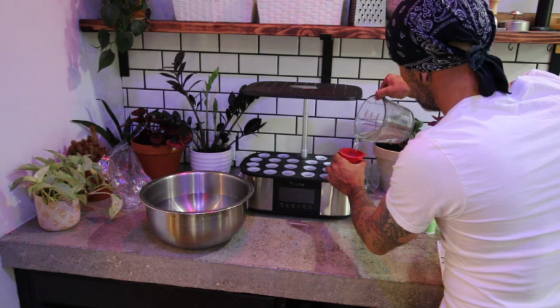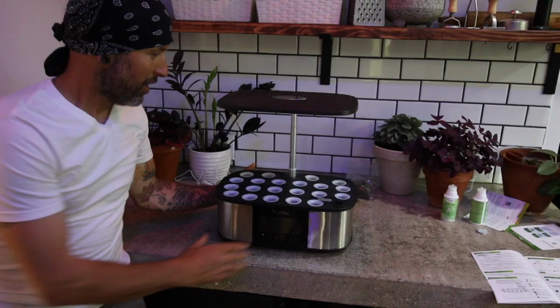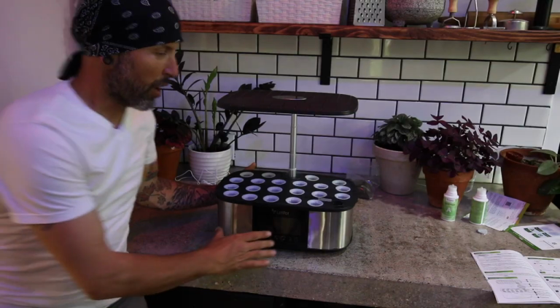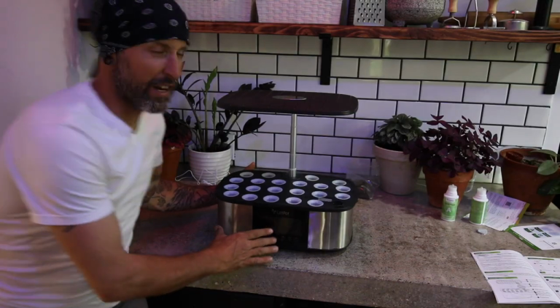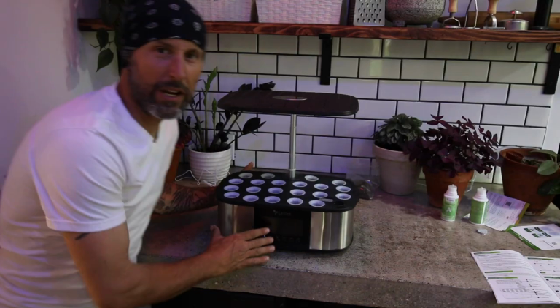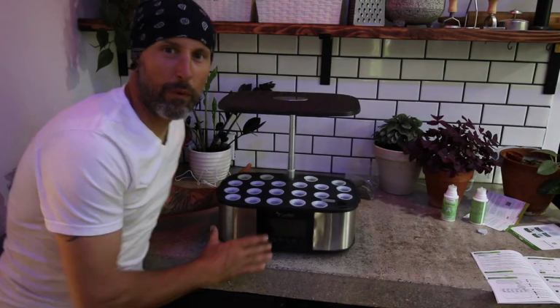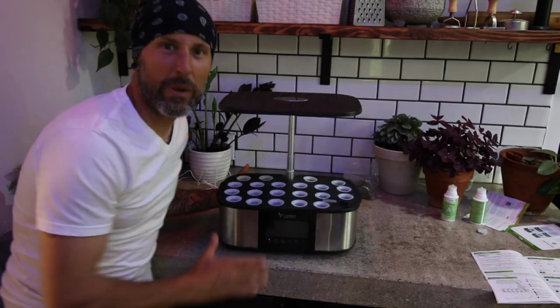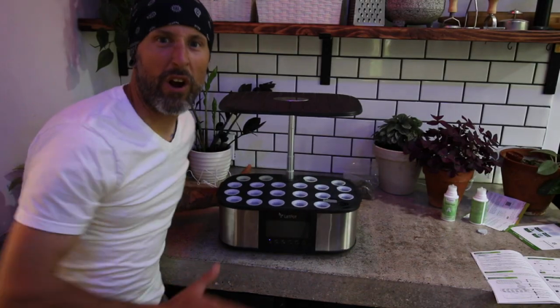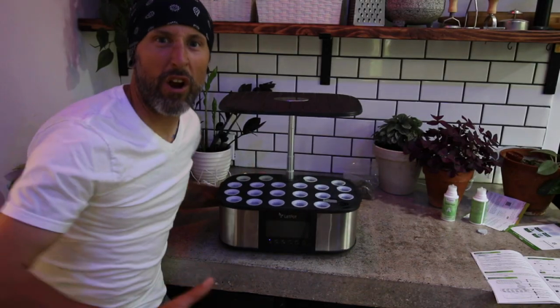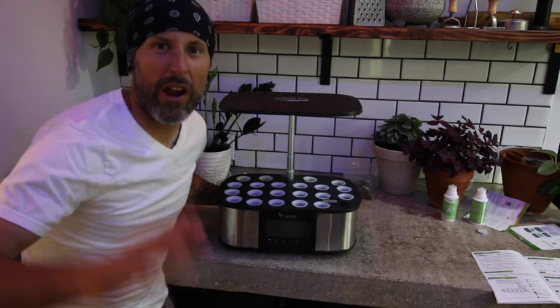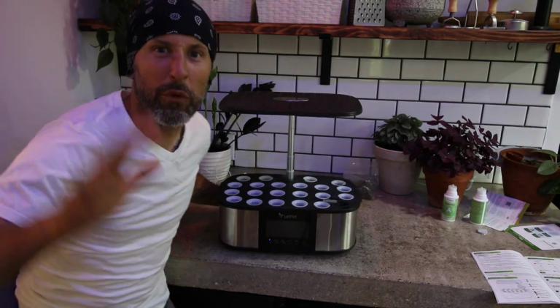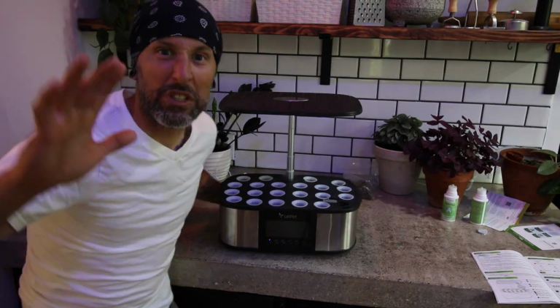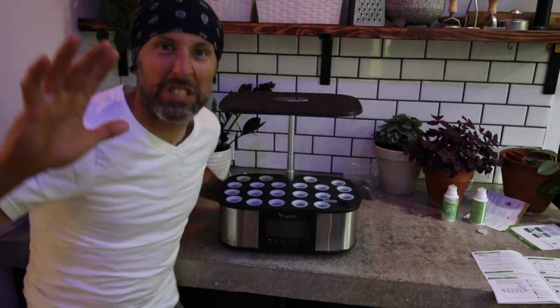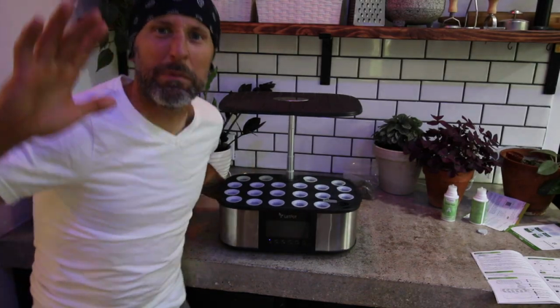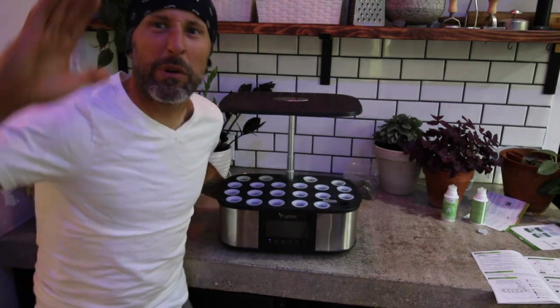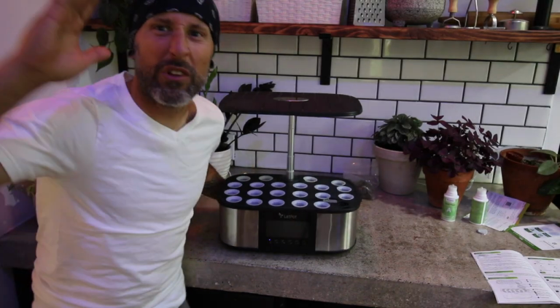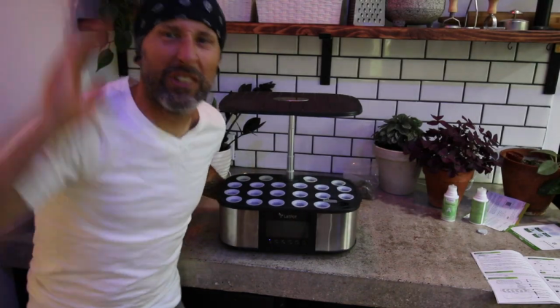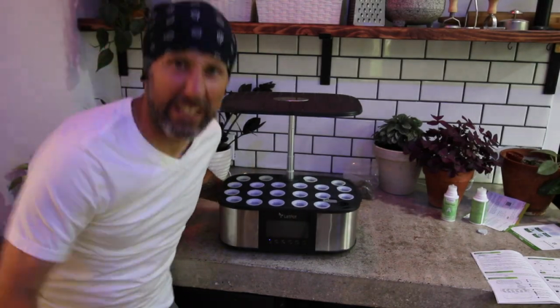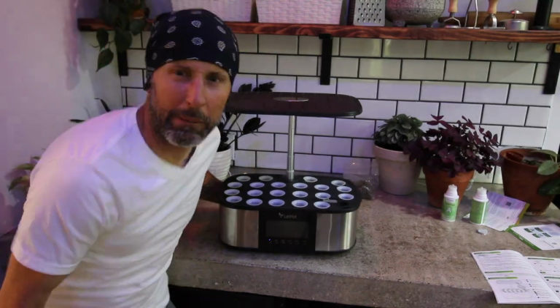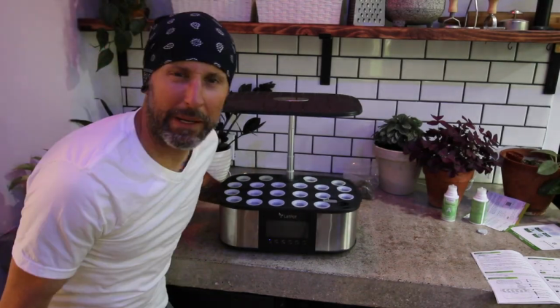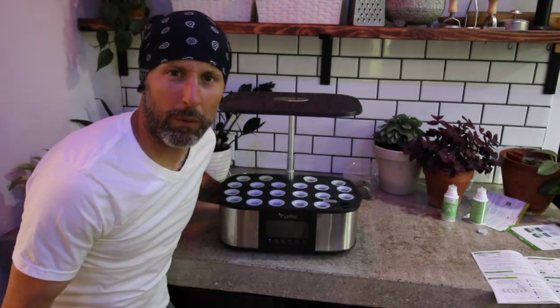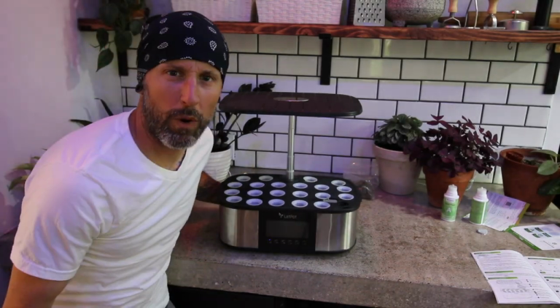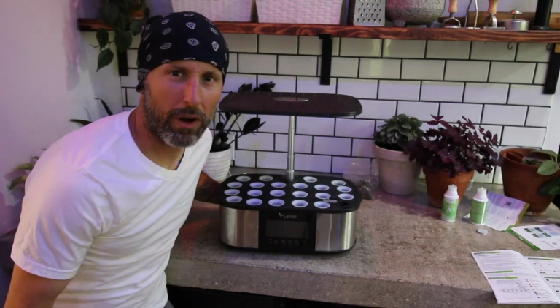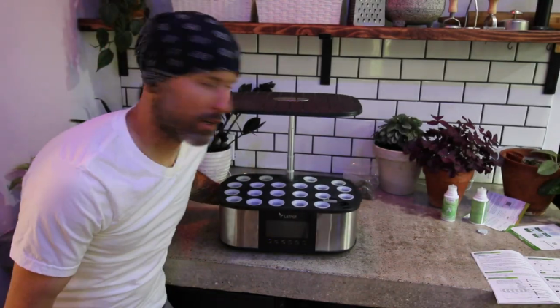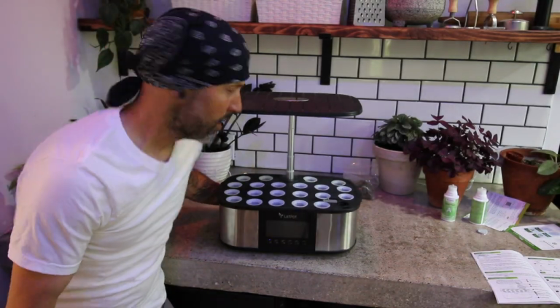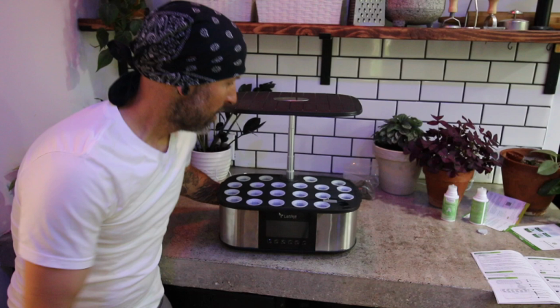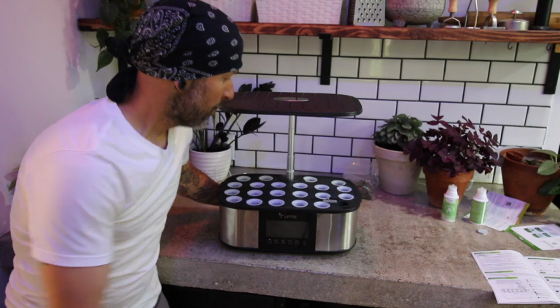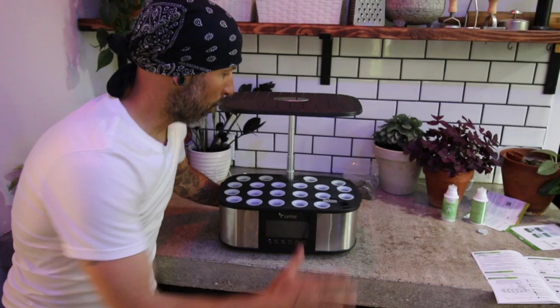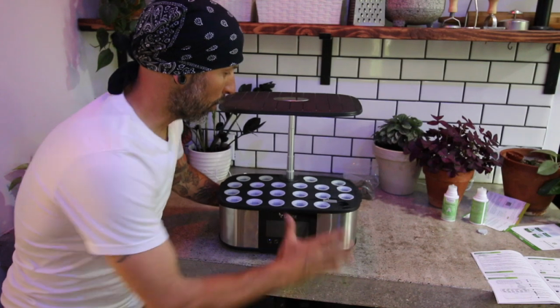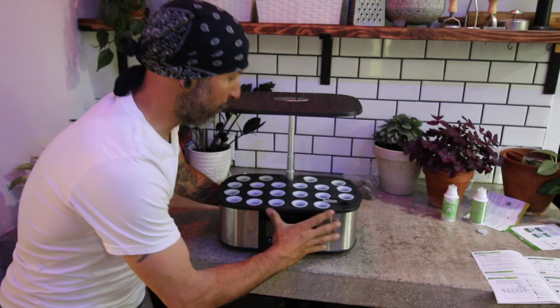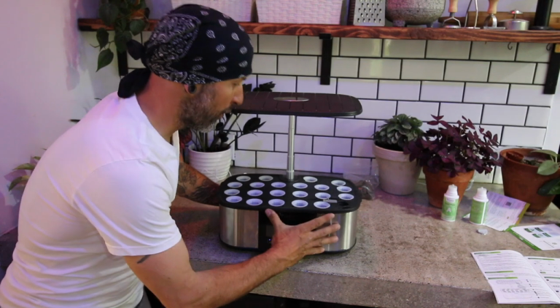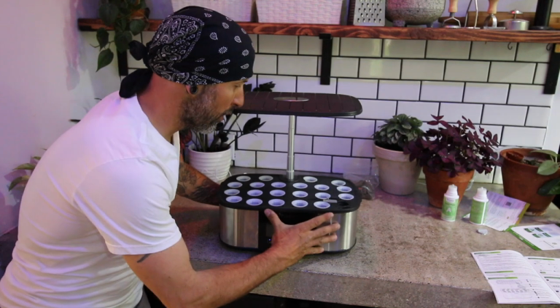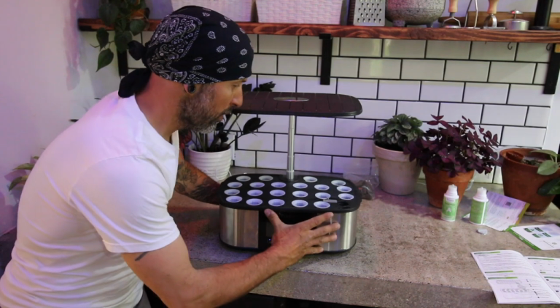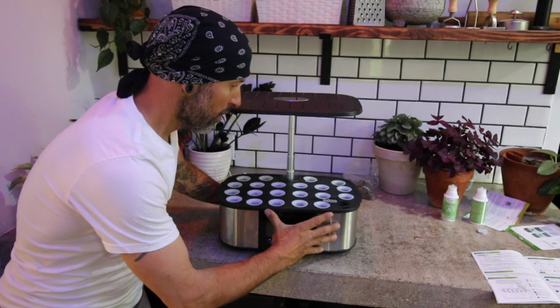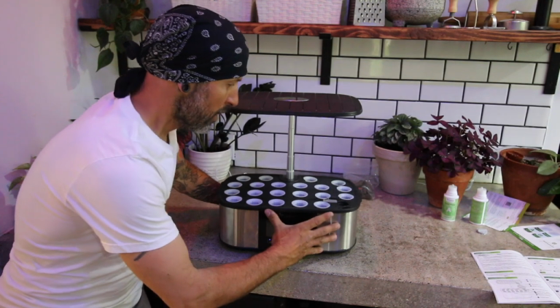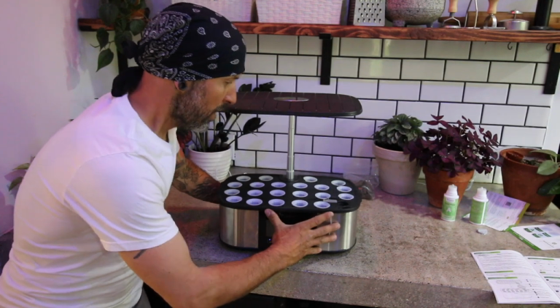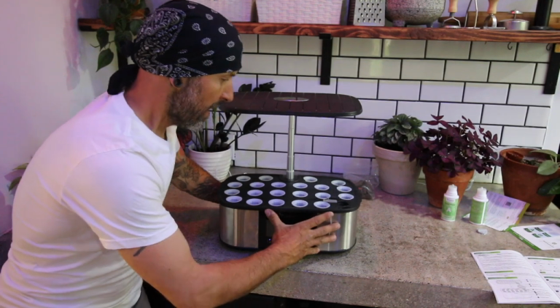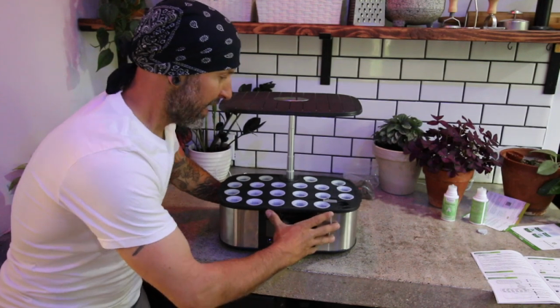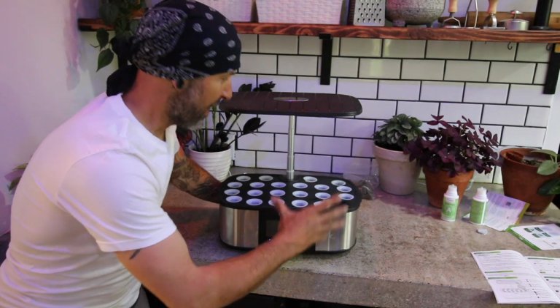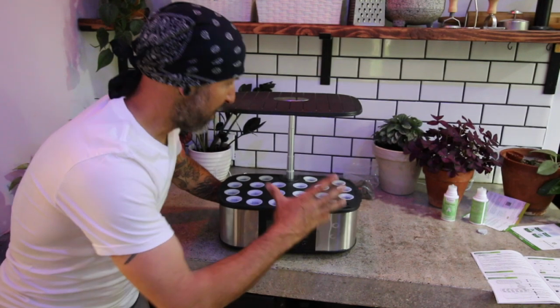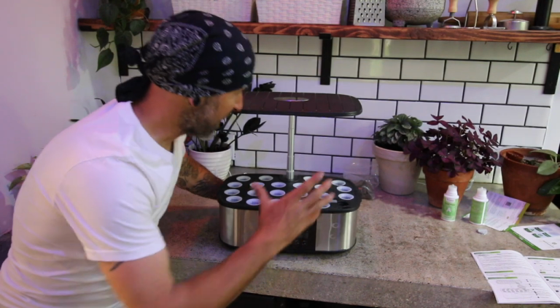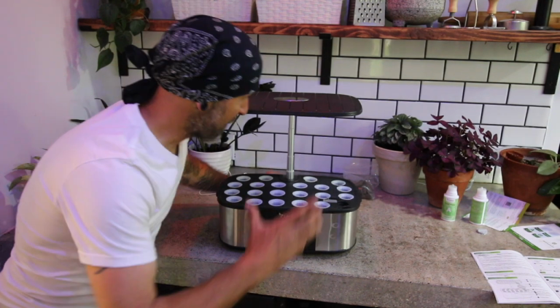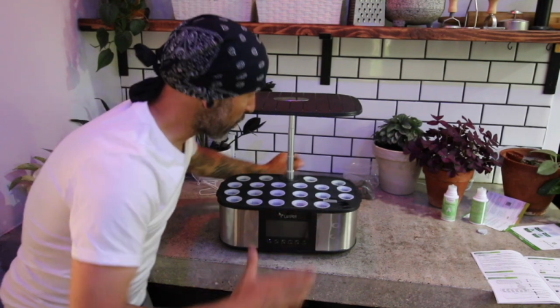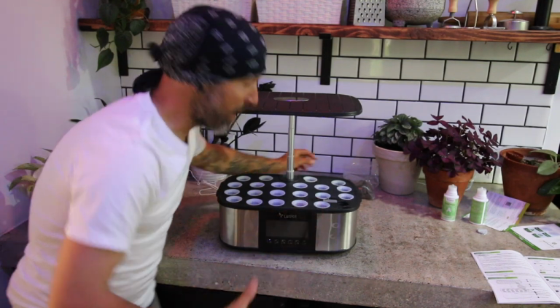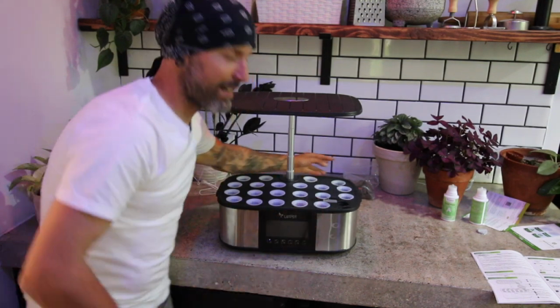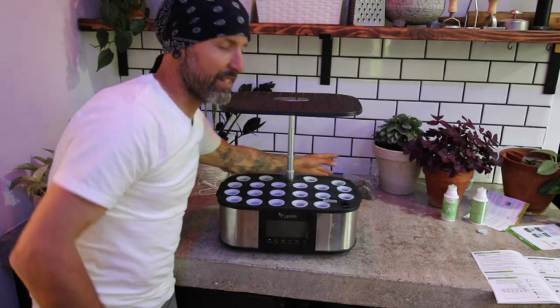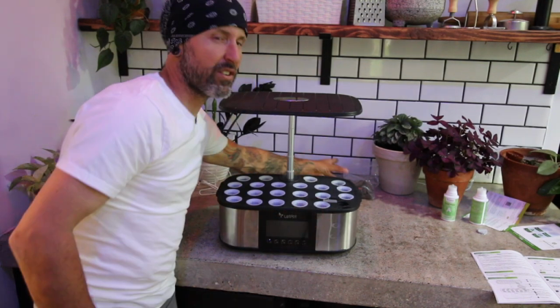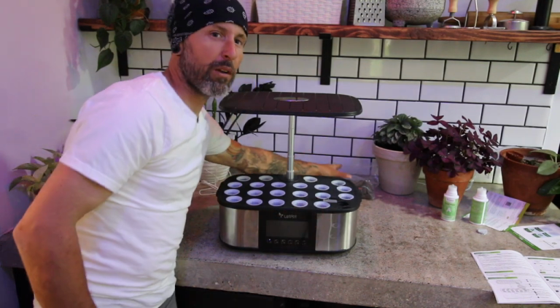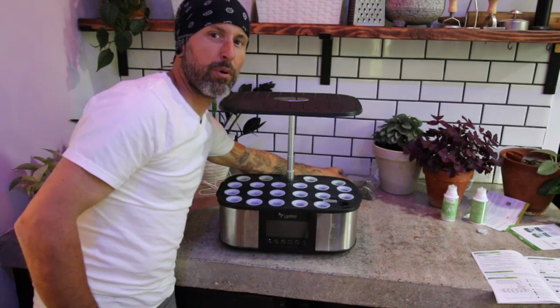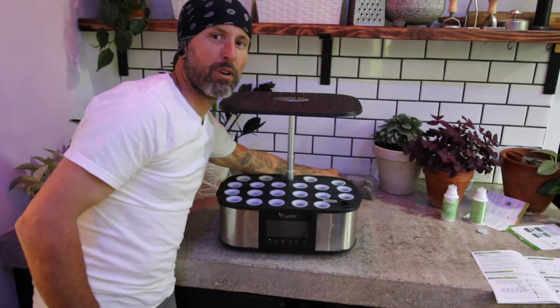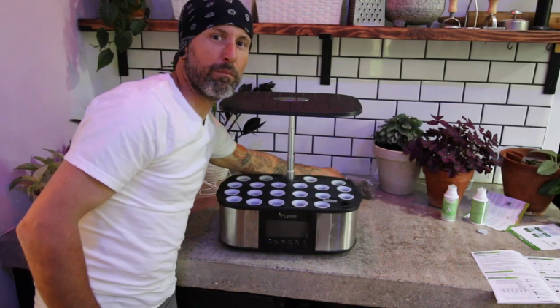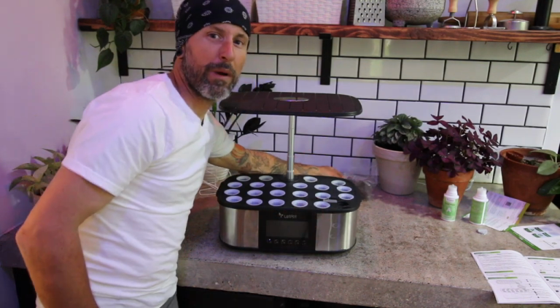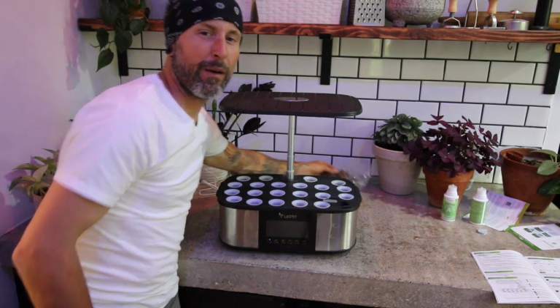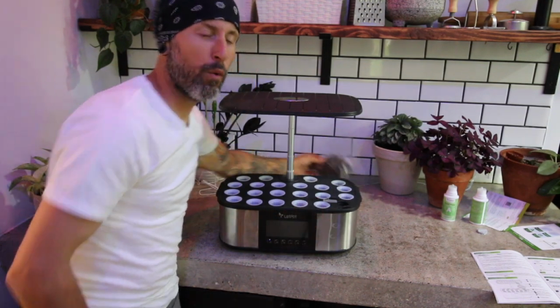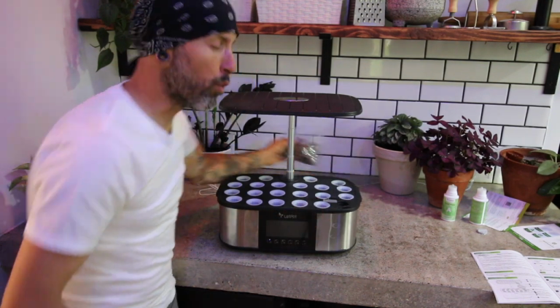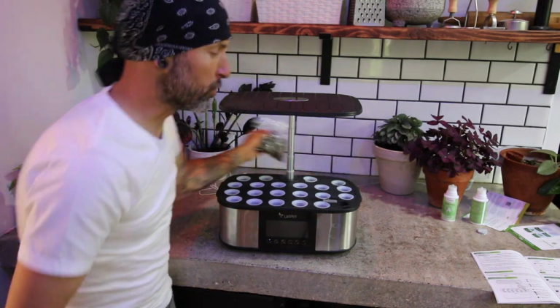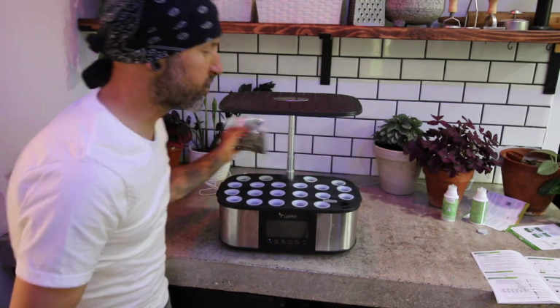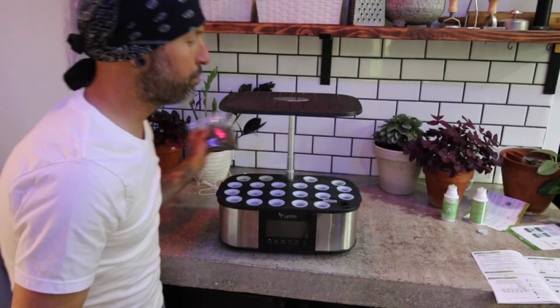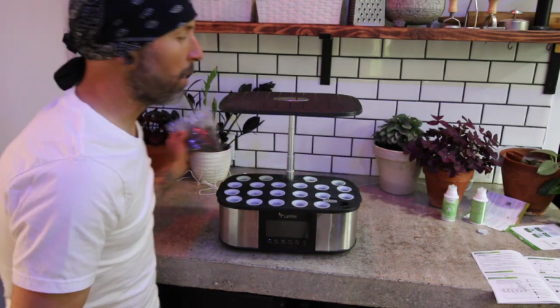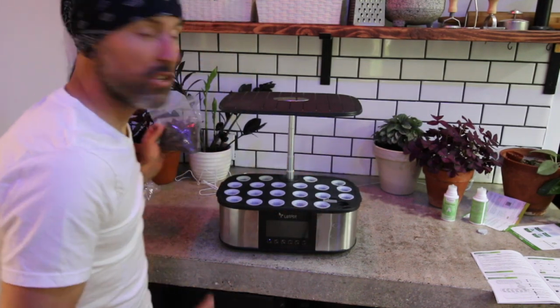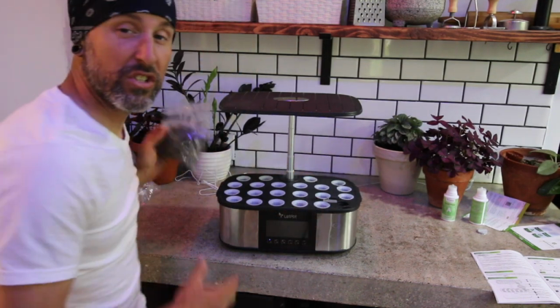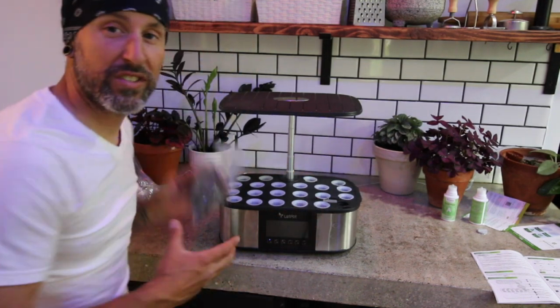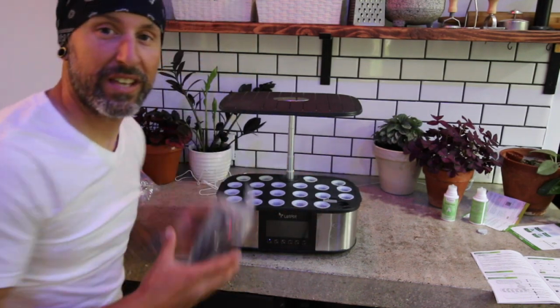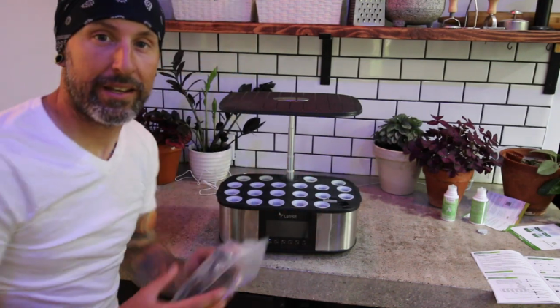Alright, here we are. I only spilled a little bit of water, but we're full, and I think I'm ready to start putting my sponges in.